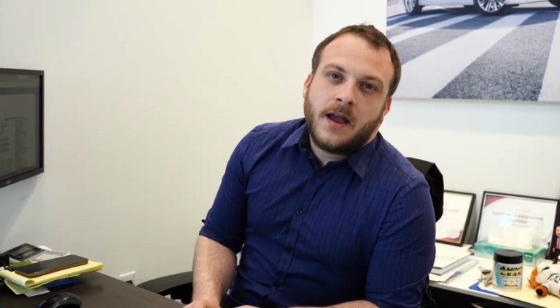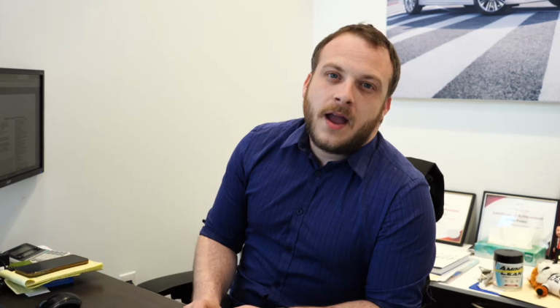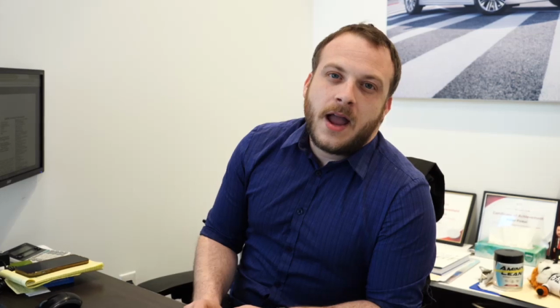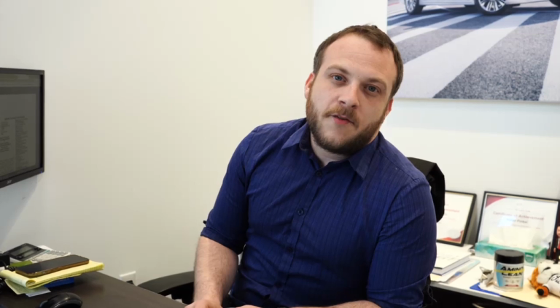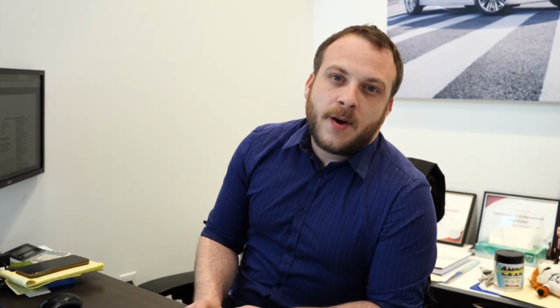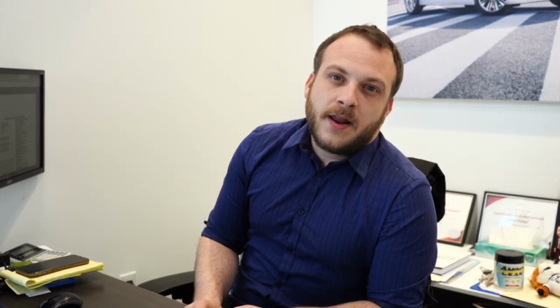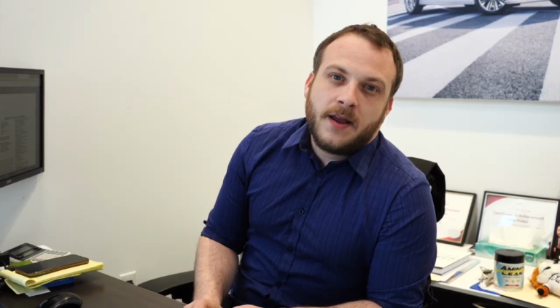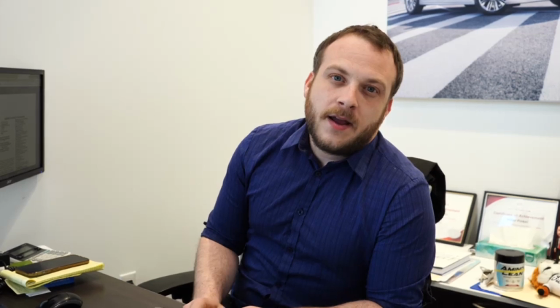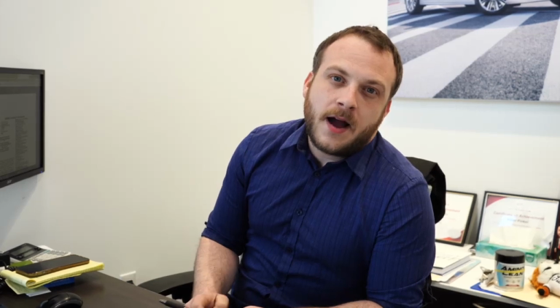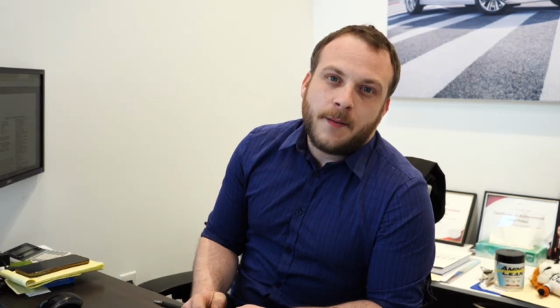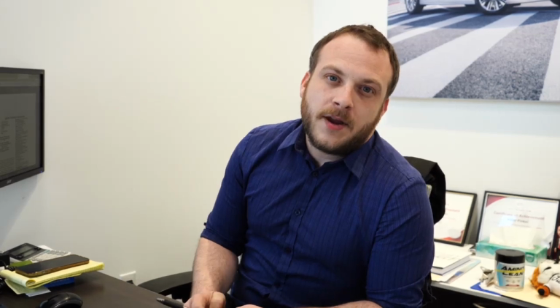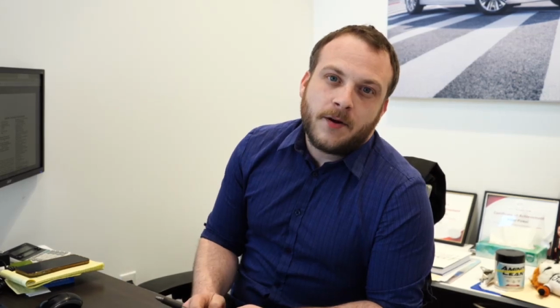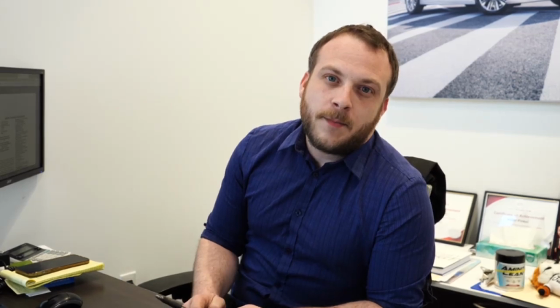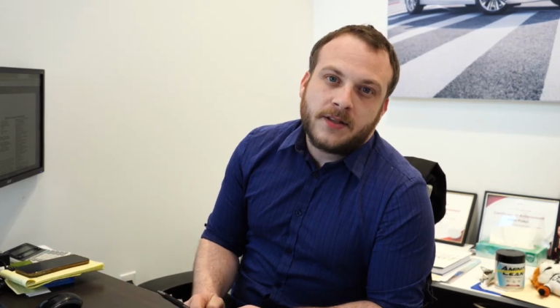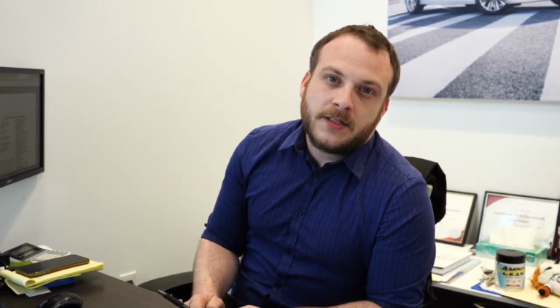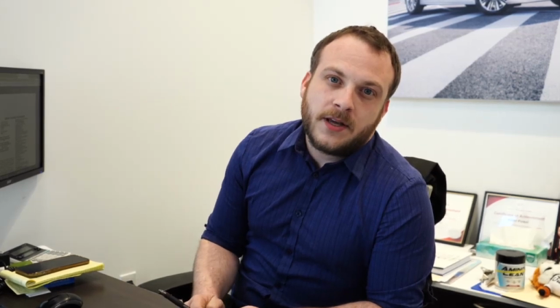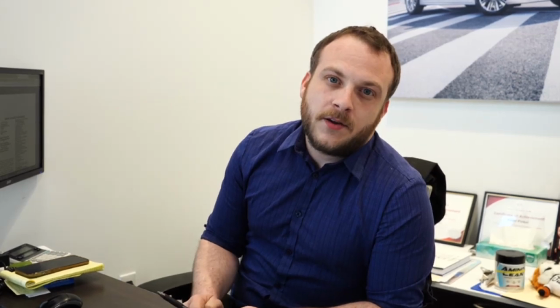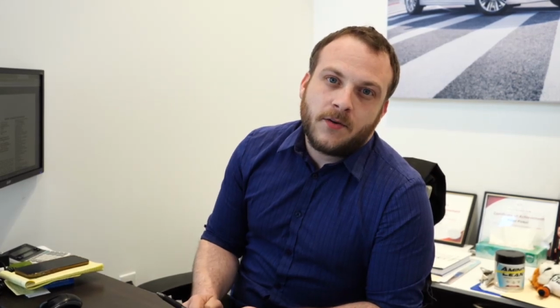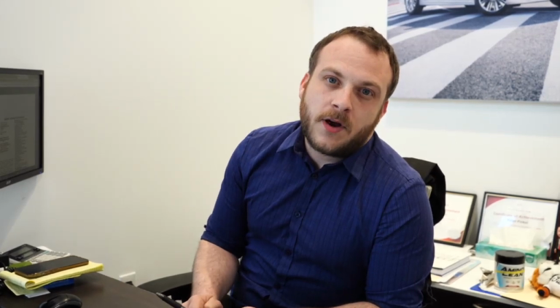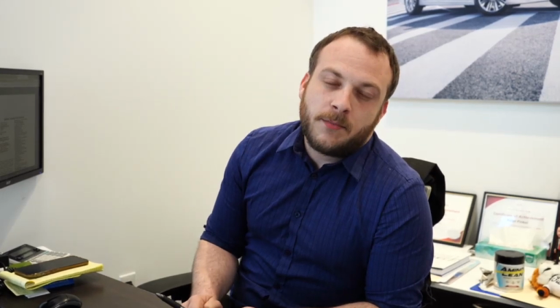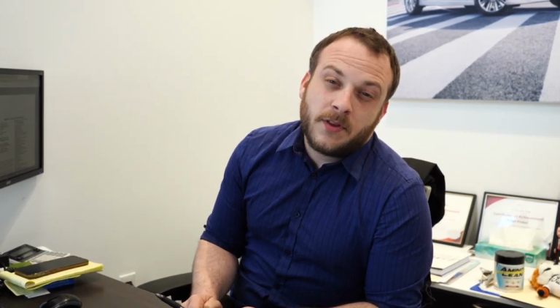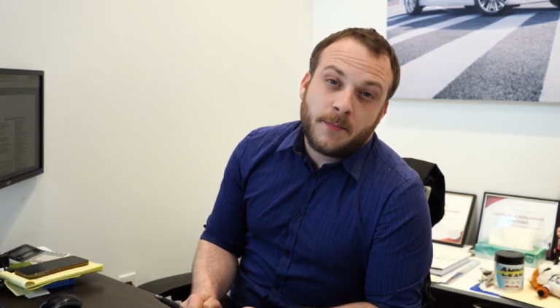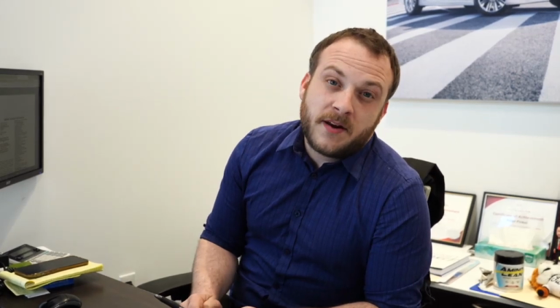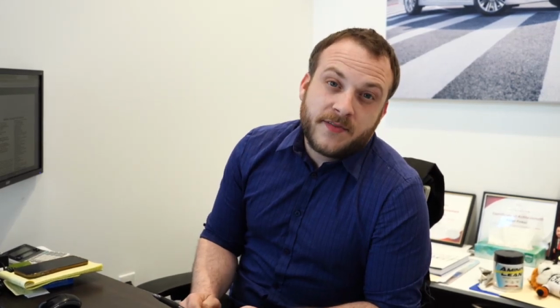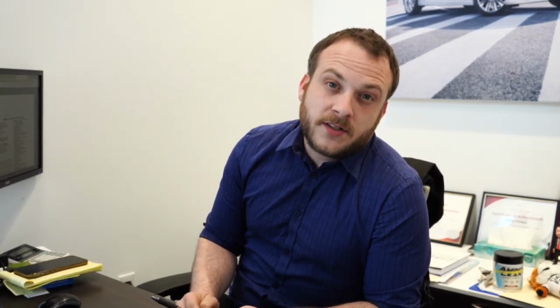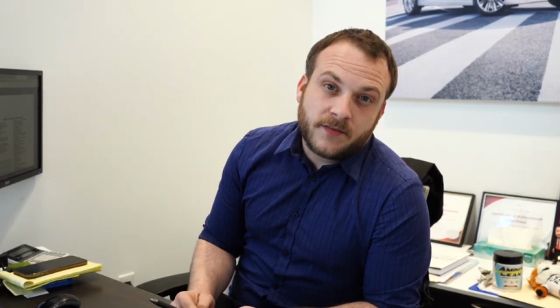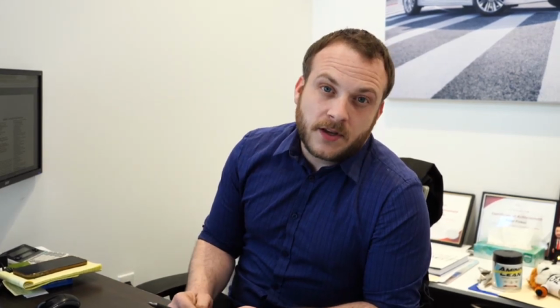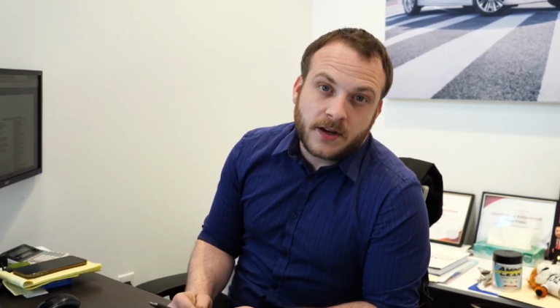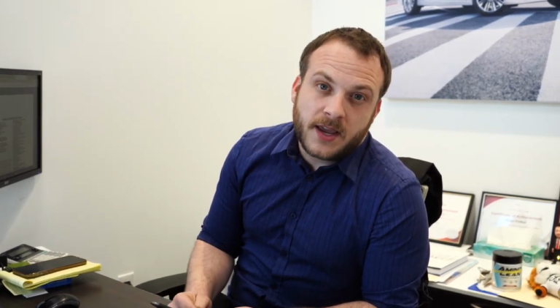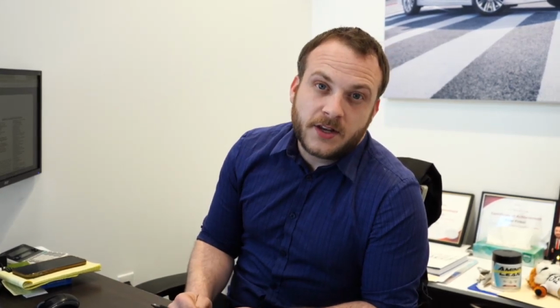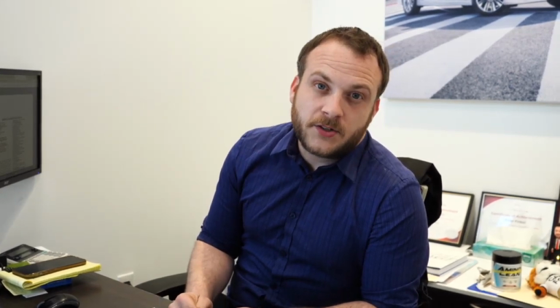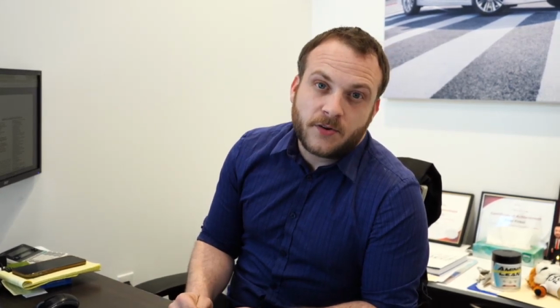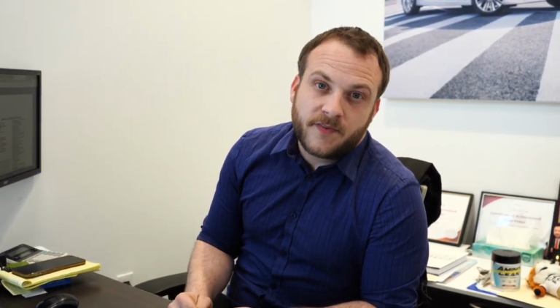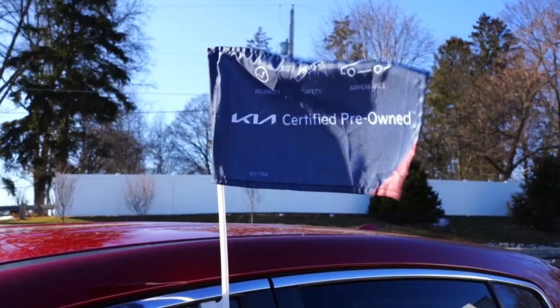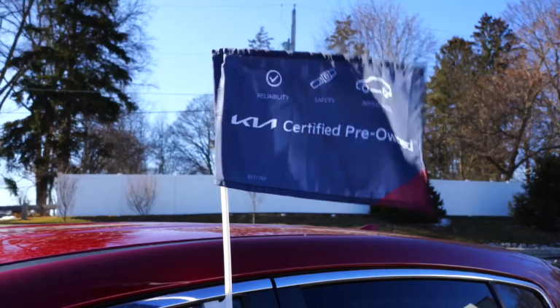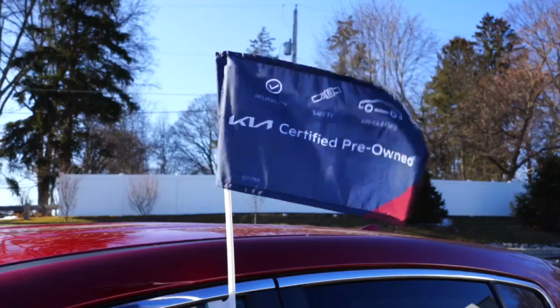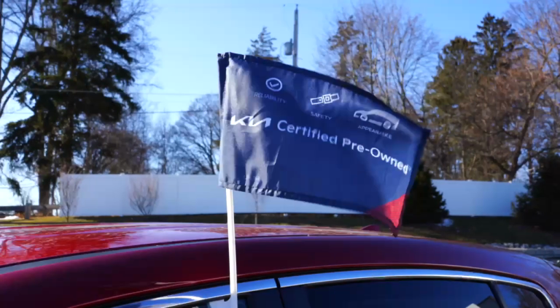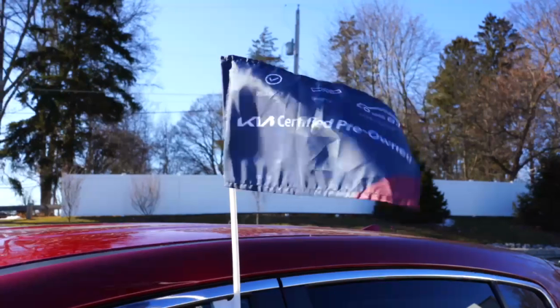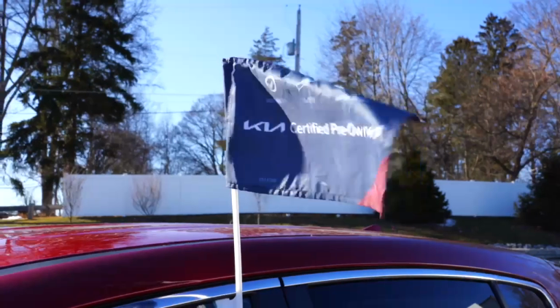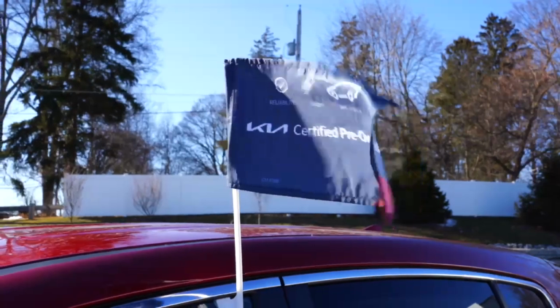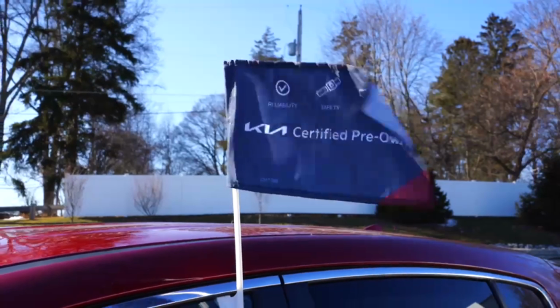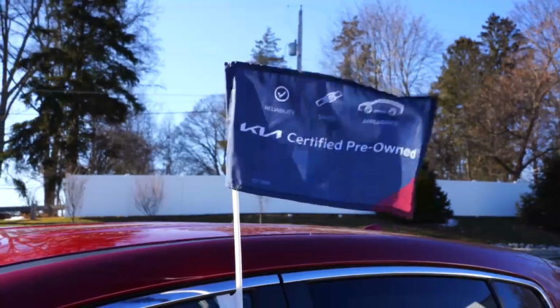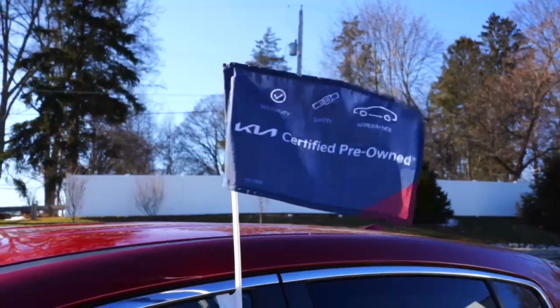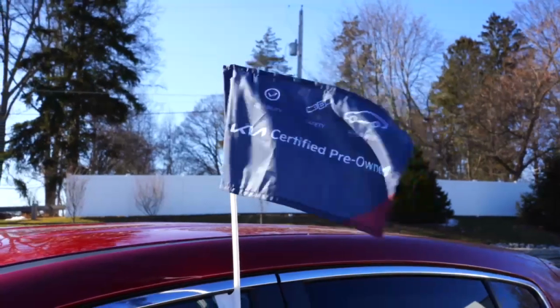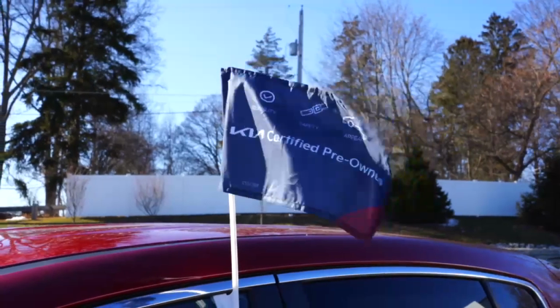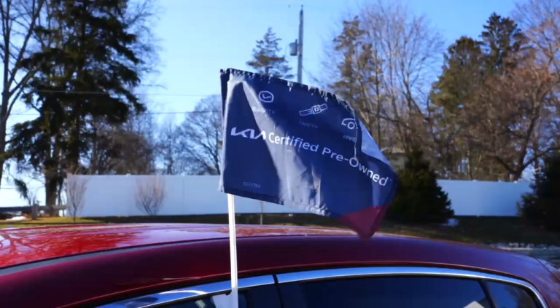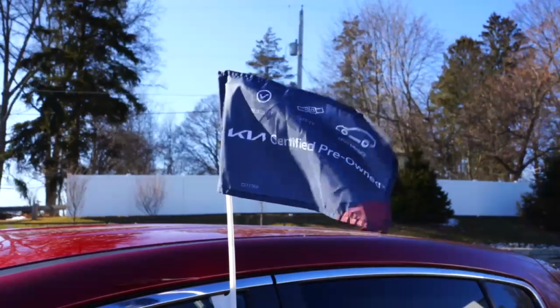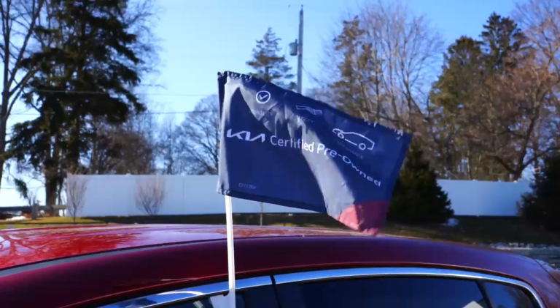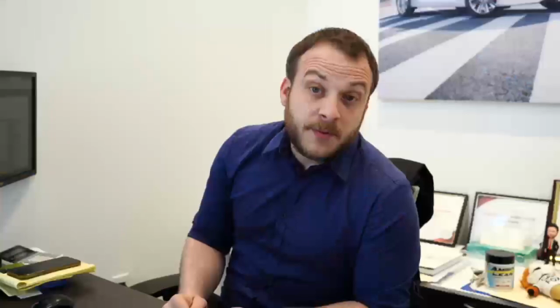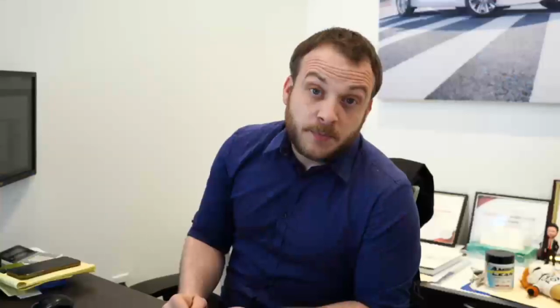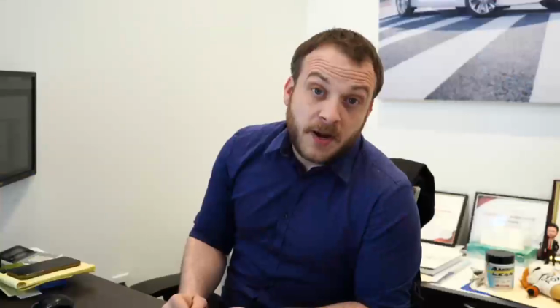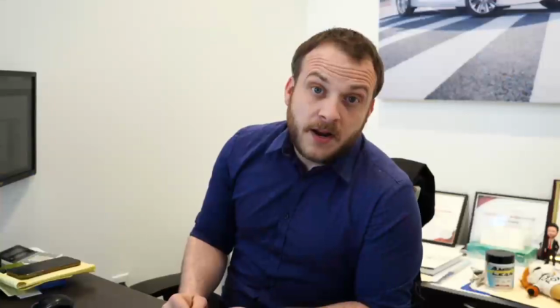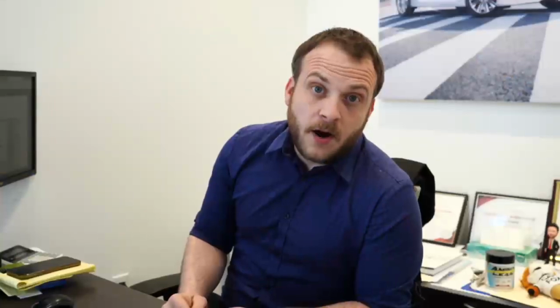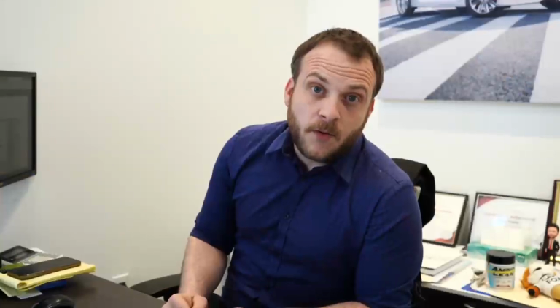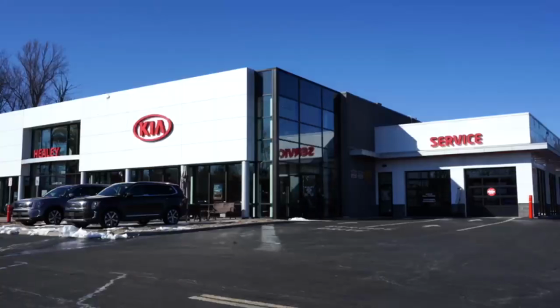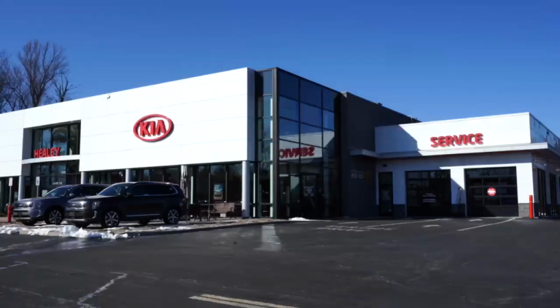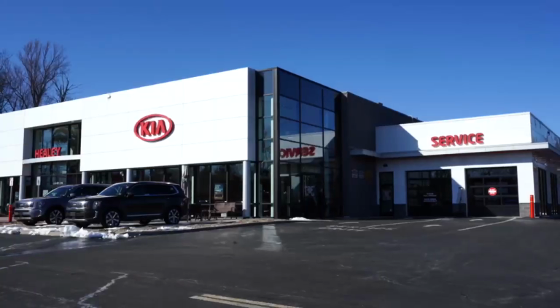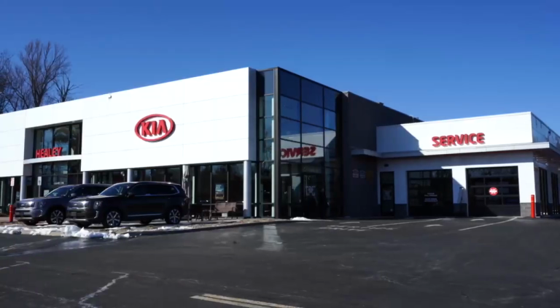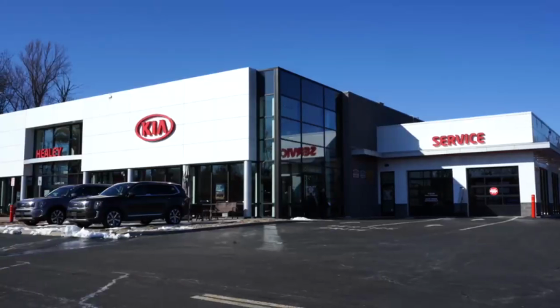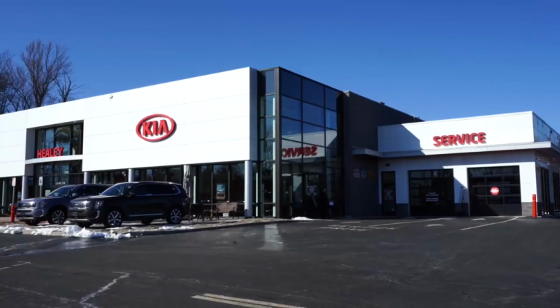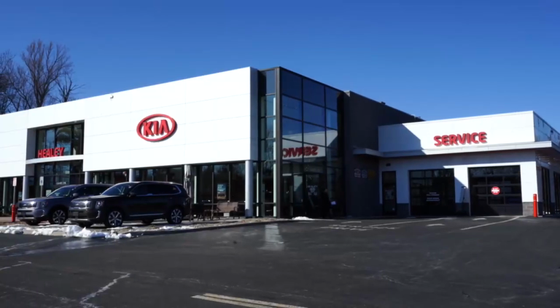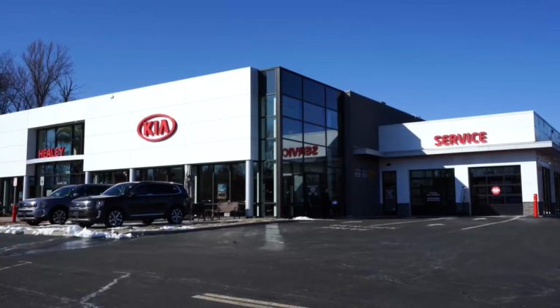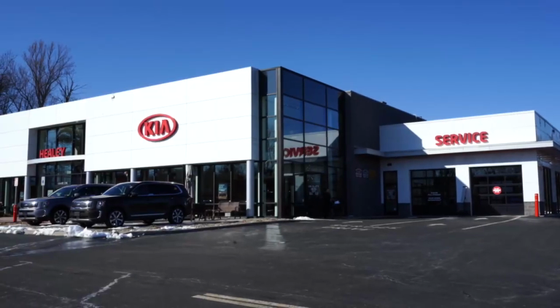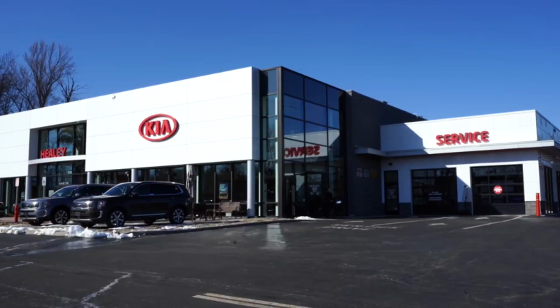Hey everybody, I'm here to tell you about a couple of the benefits of the Kia certified pre-owned warranty. My name is Pete, and I work here at Healey Brothers Kia.